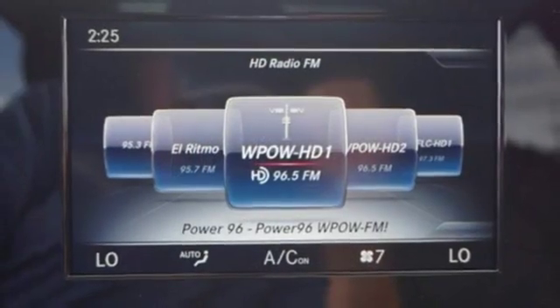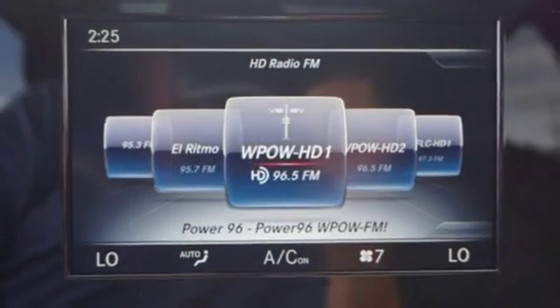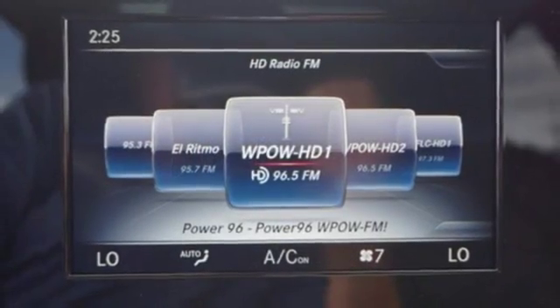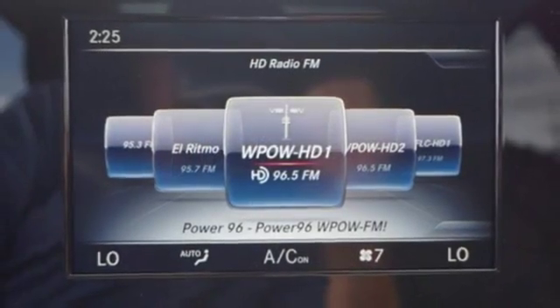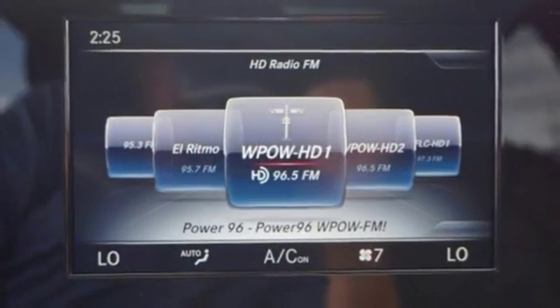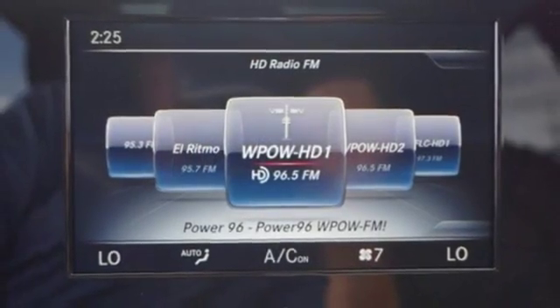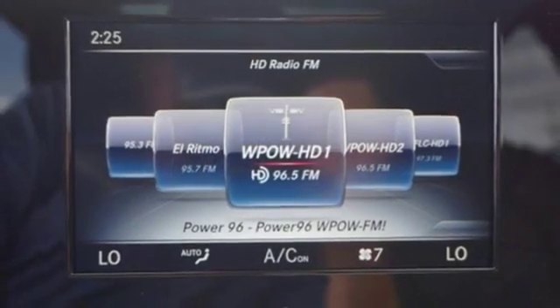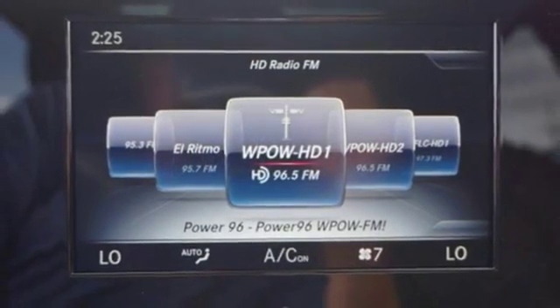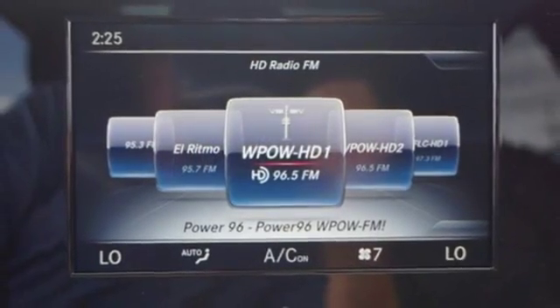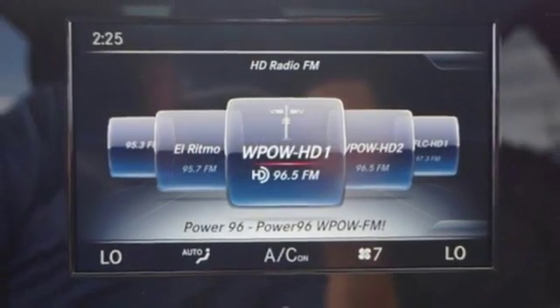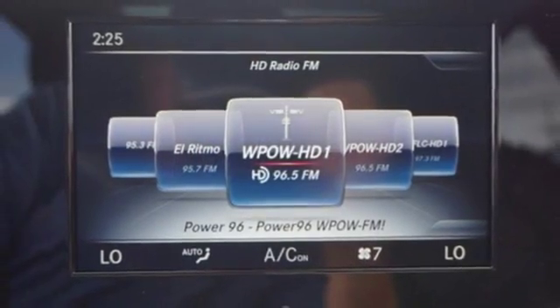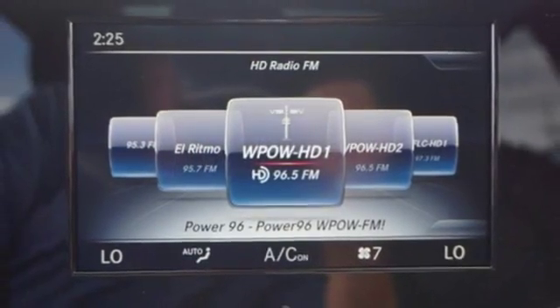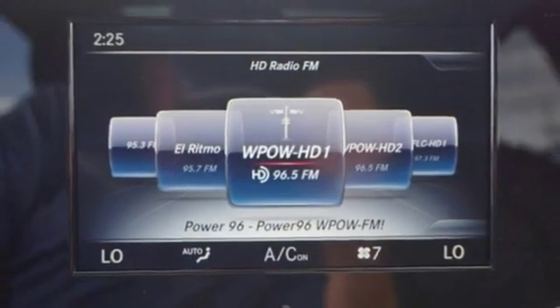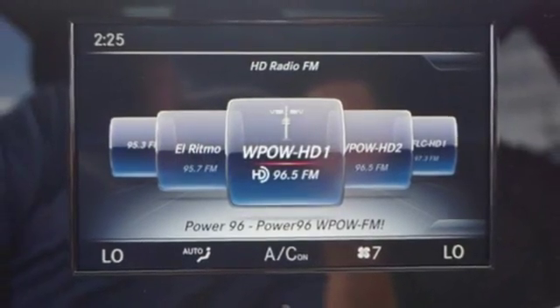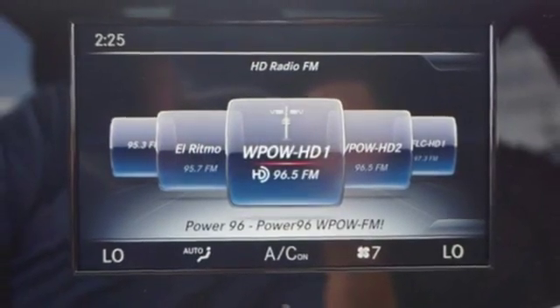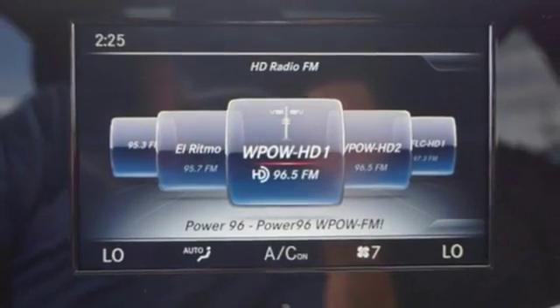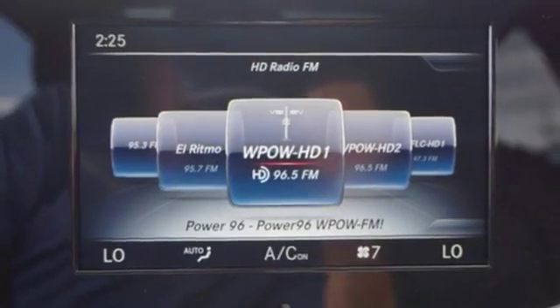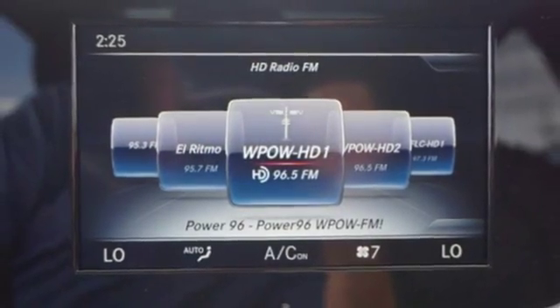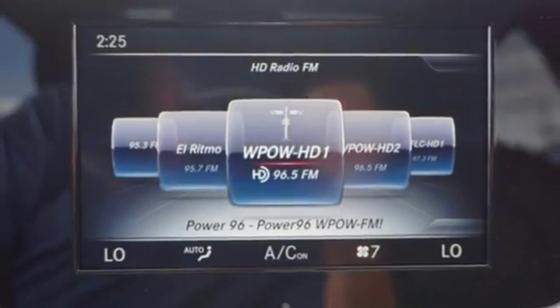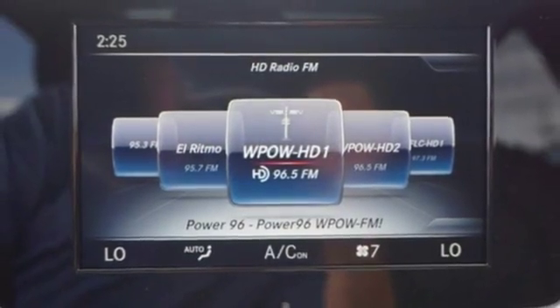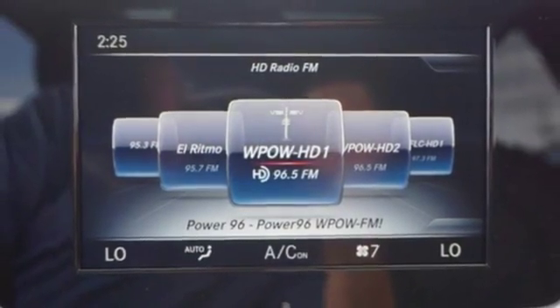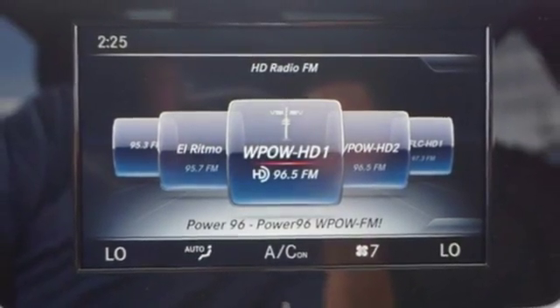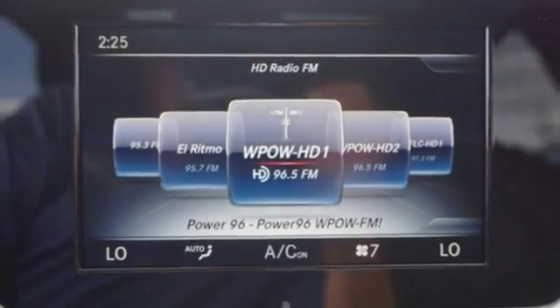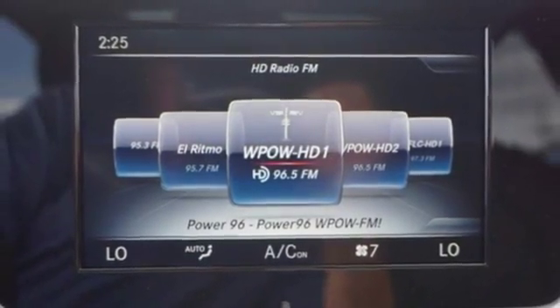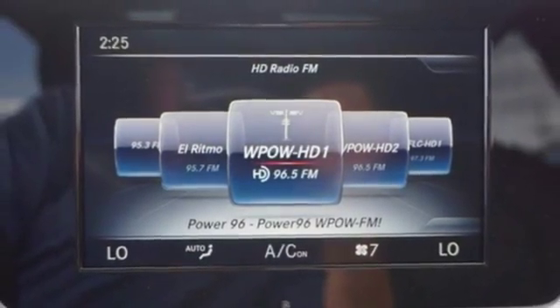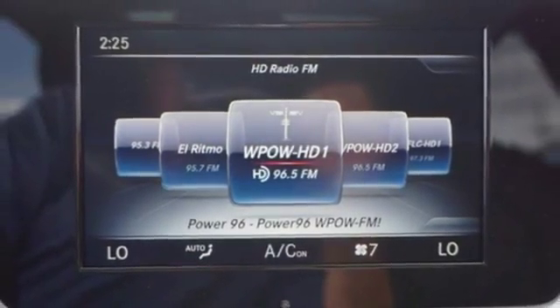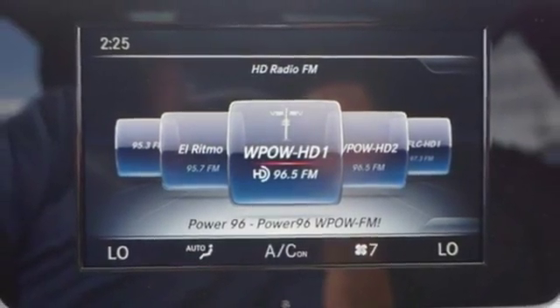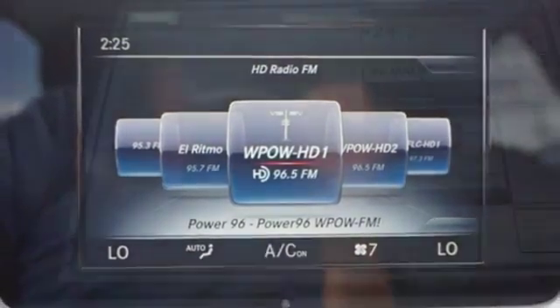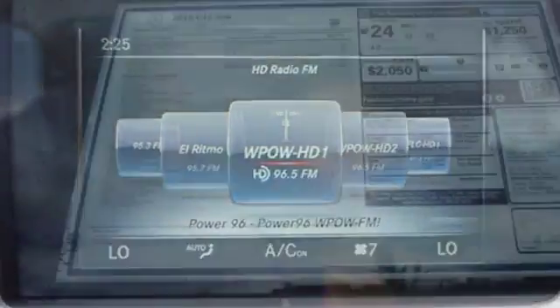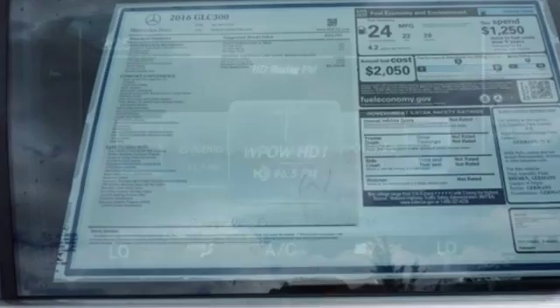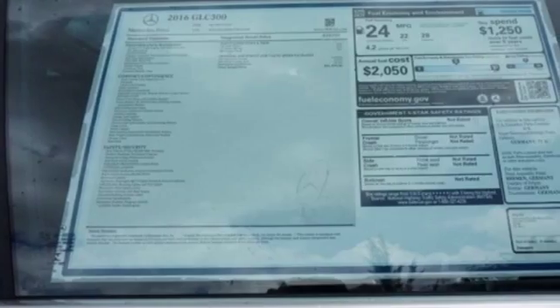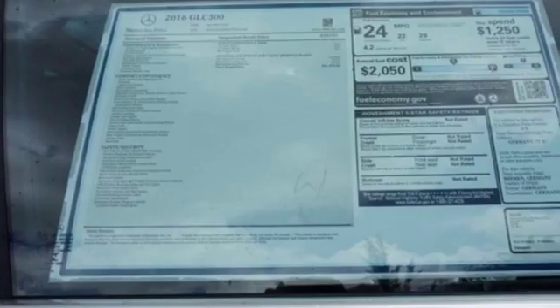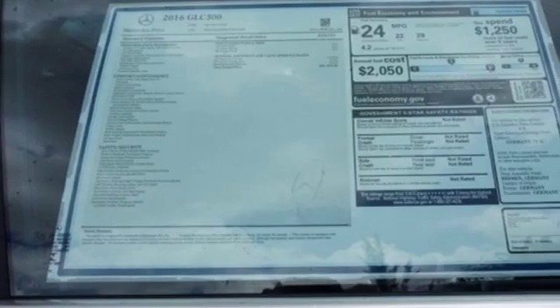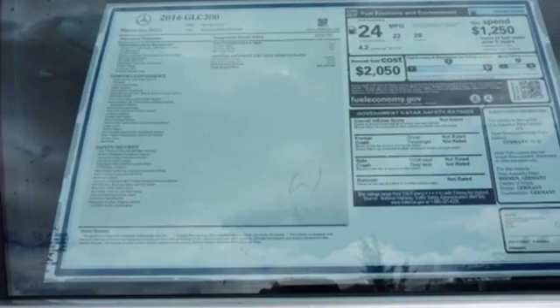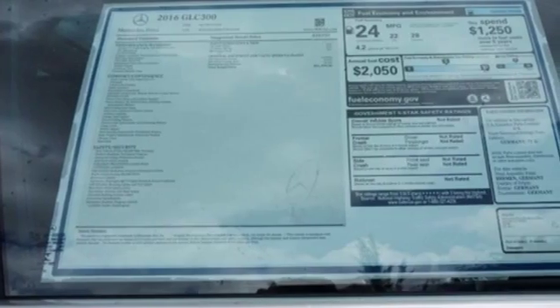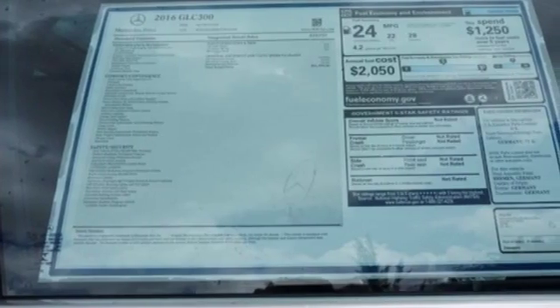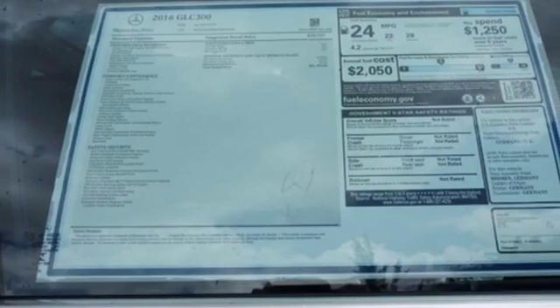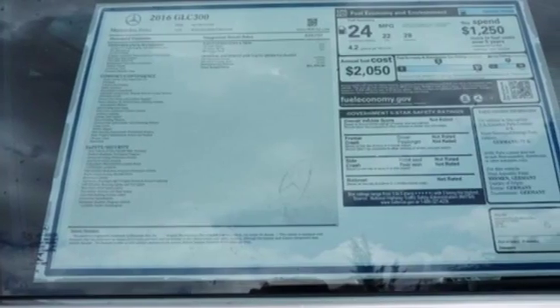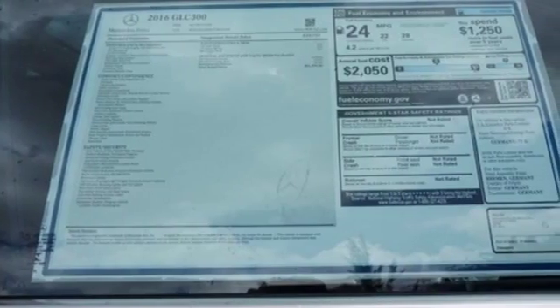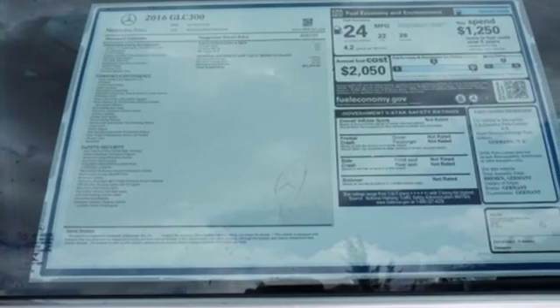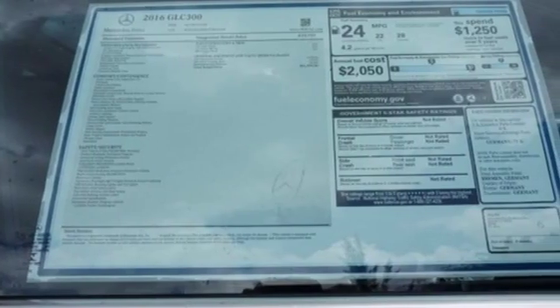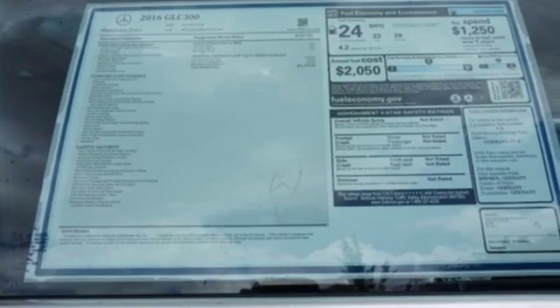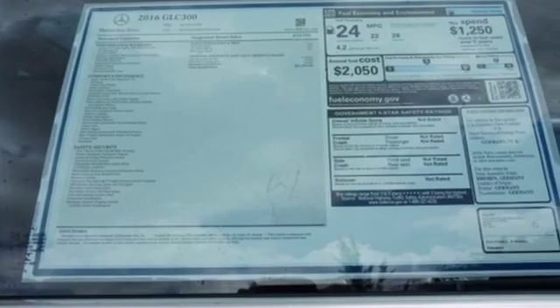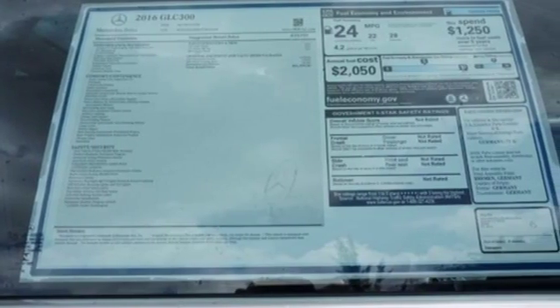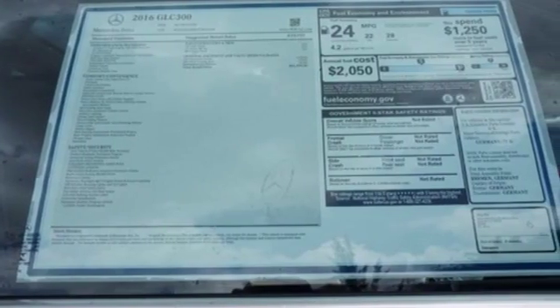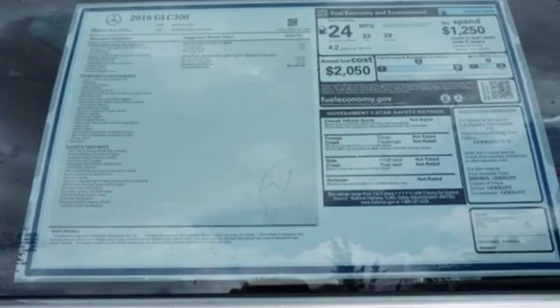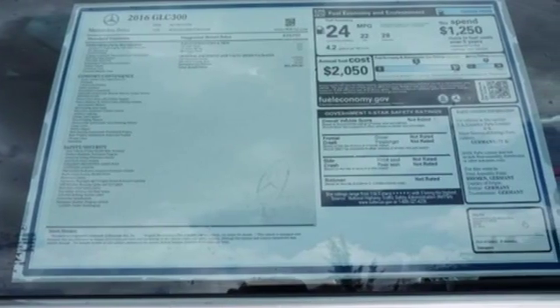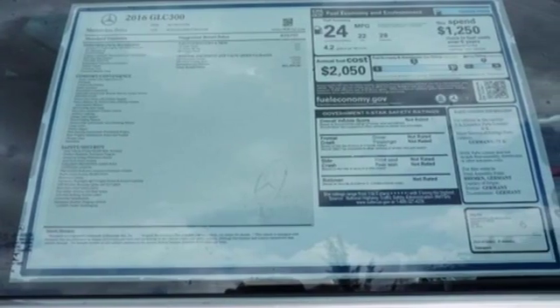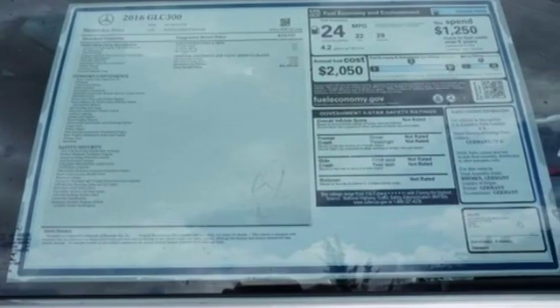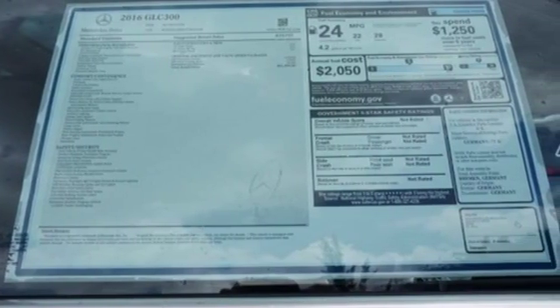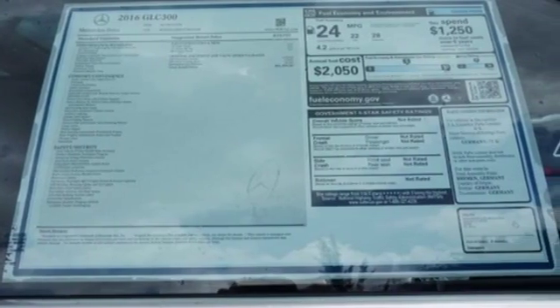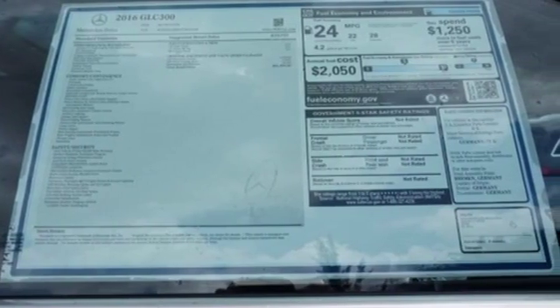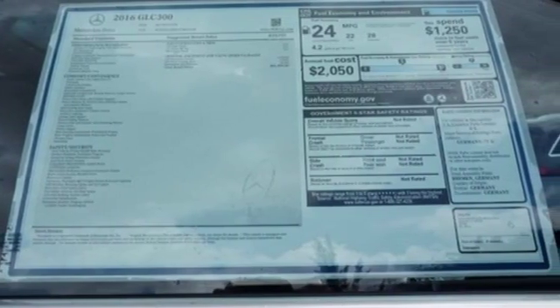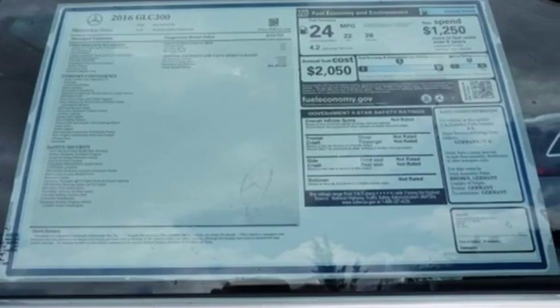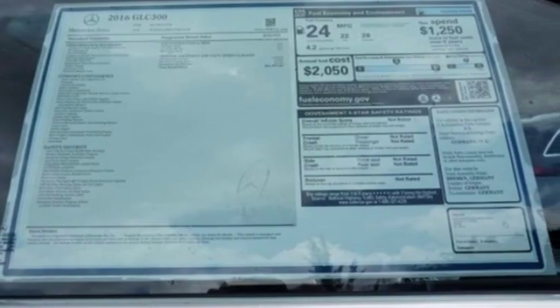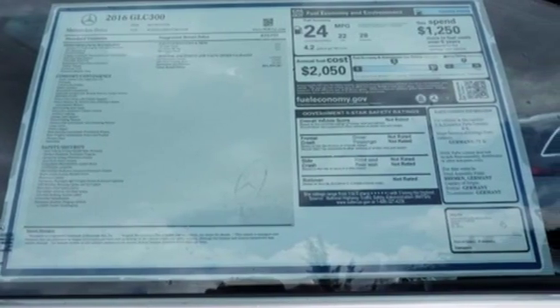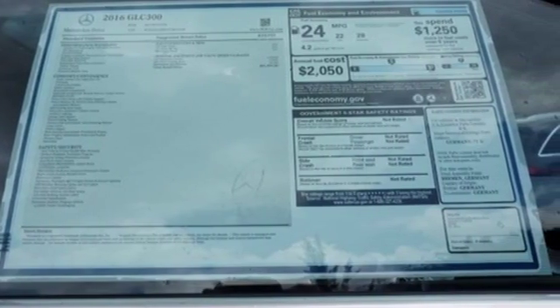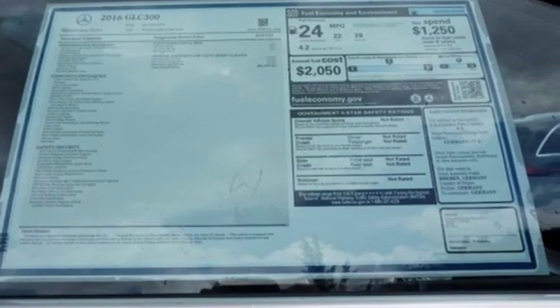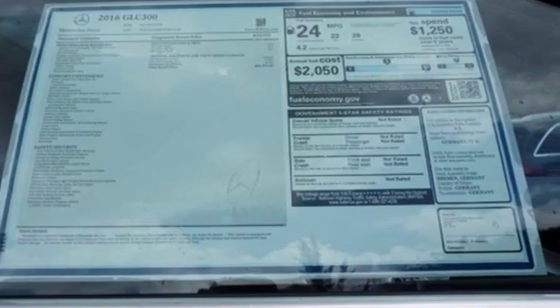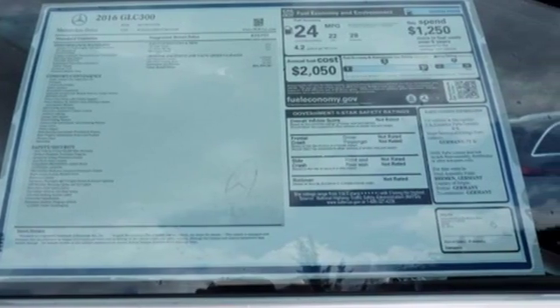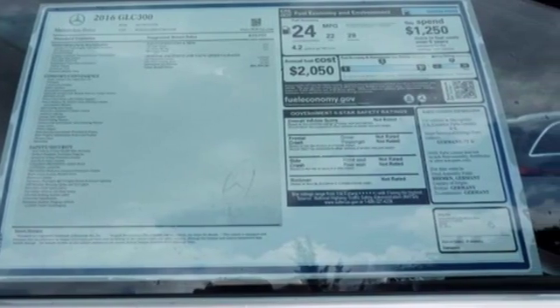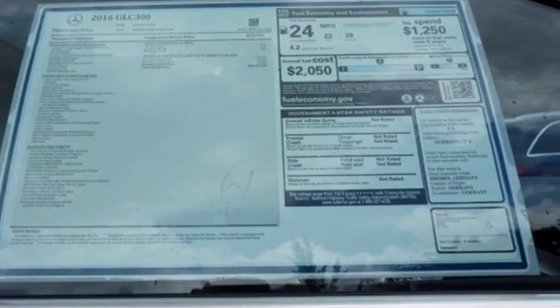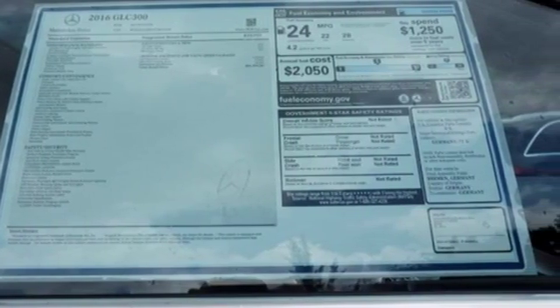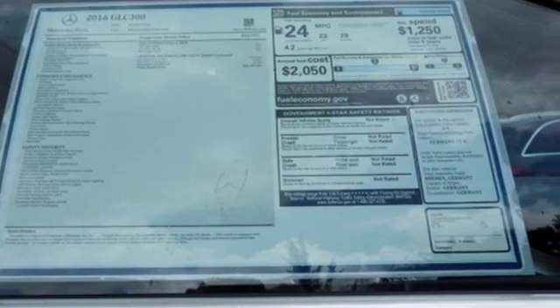Accommodations like the power liftgate, media interface, dual high-resolution screen, Bluetooth, and Homelink make this the SUV you want for your travels.